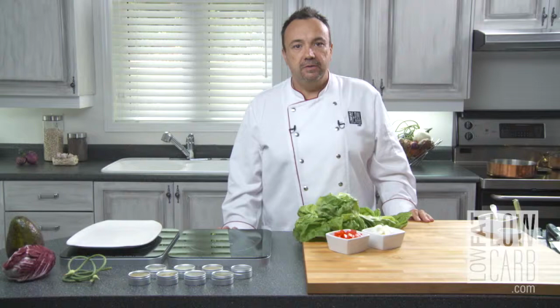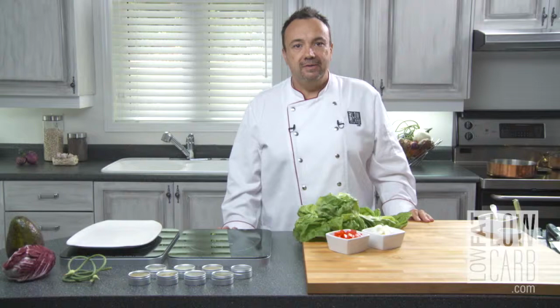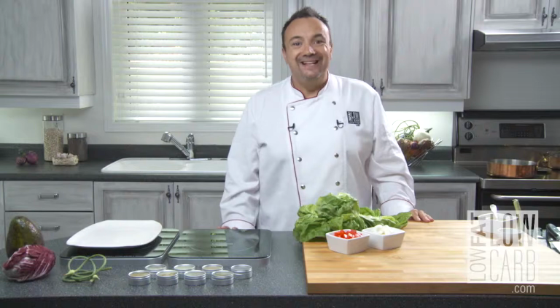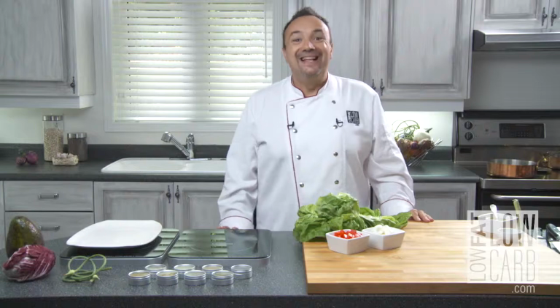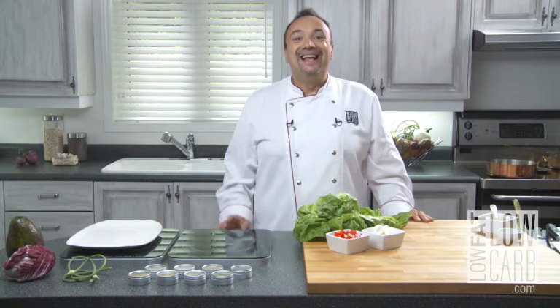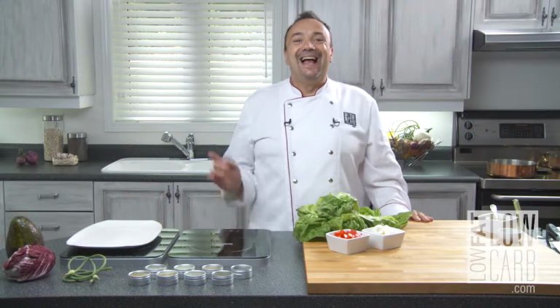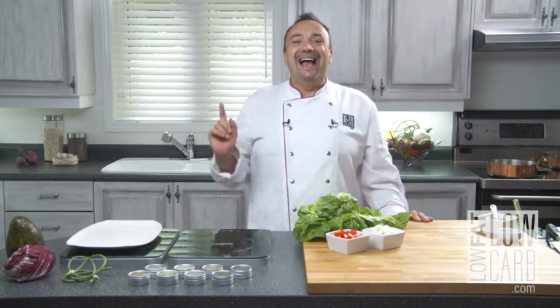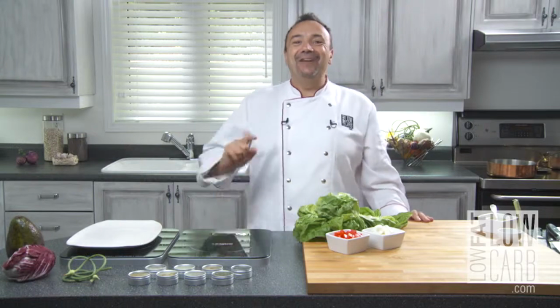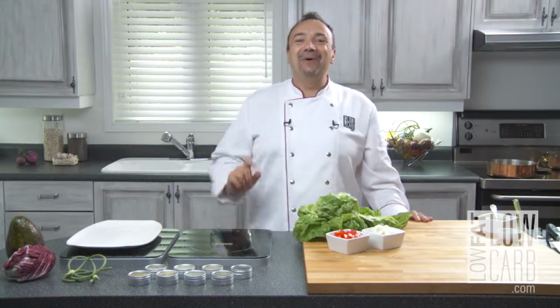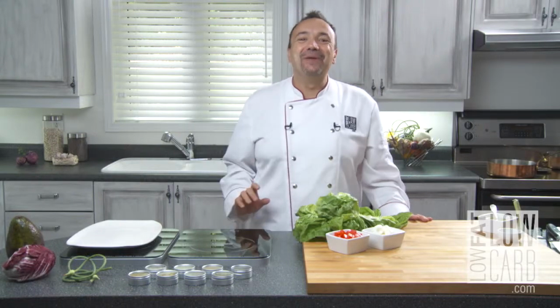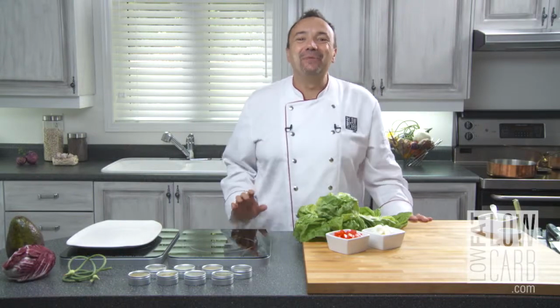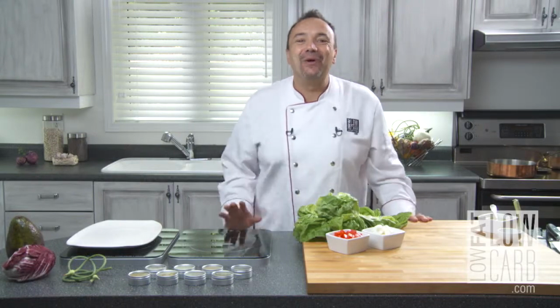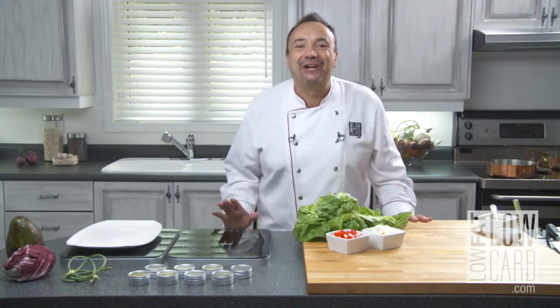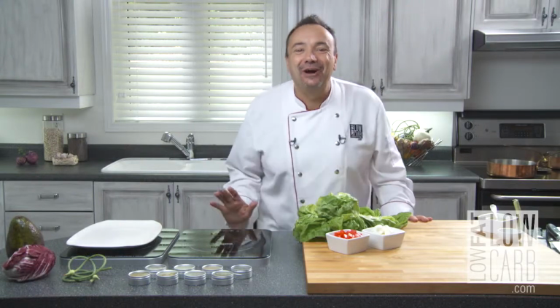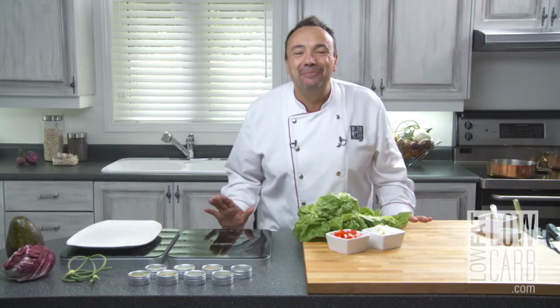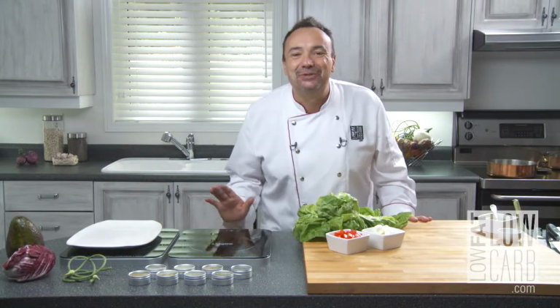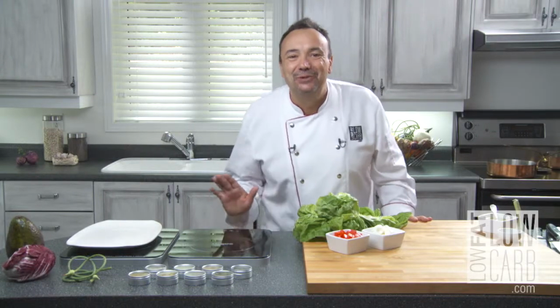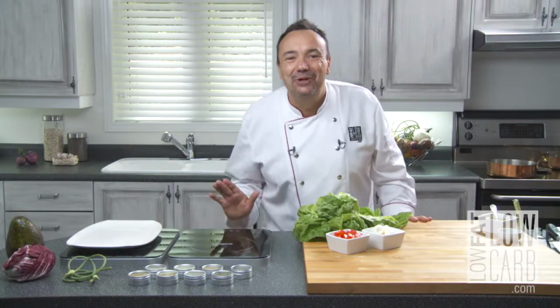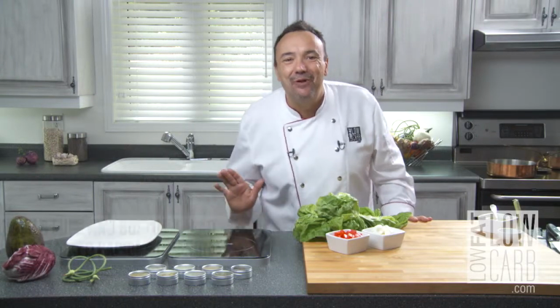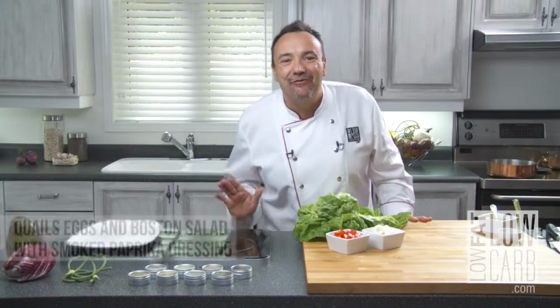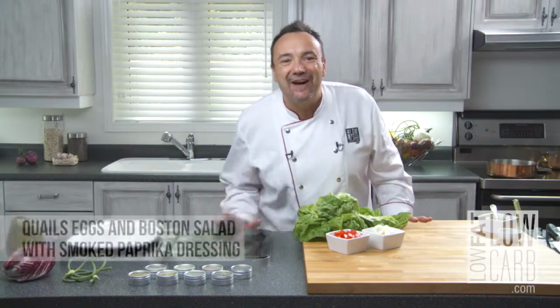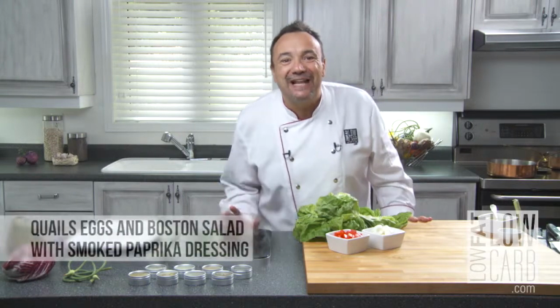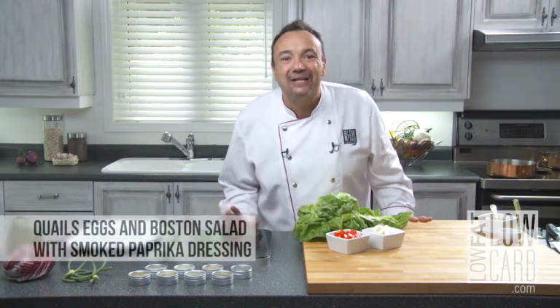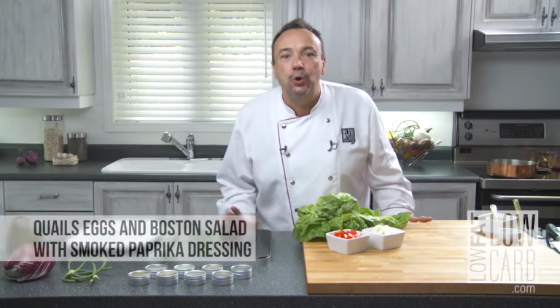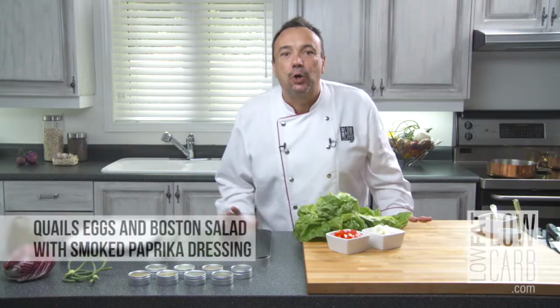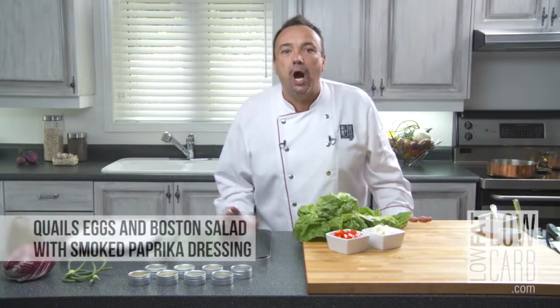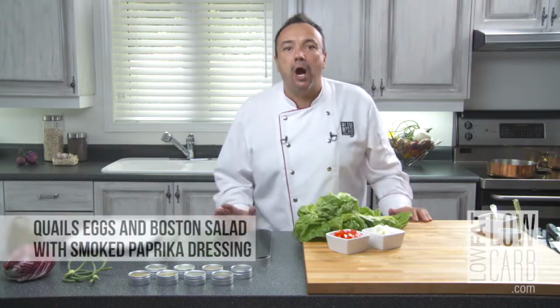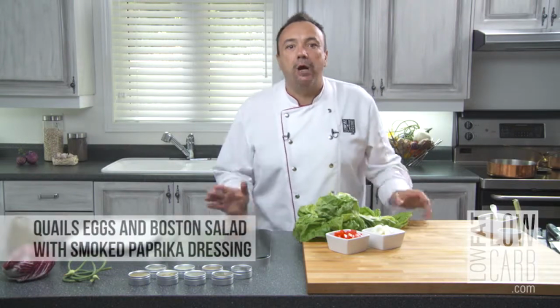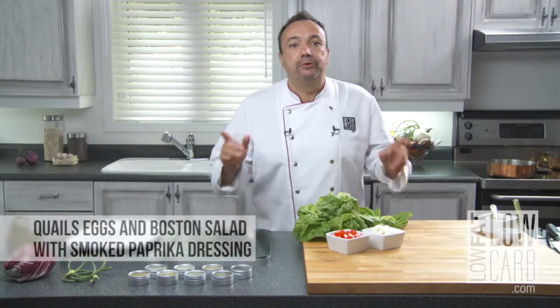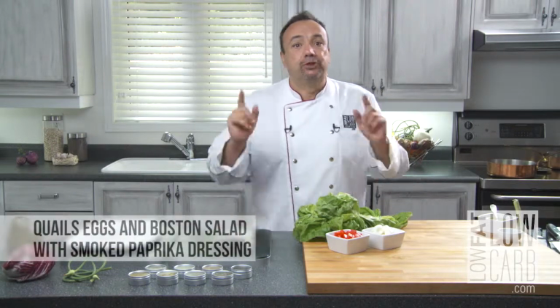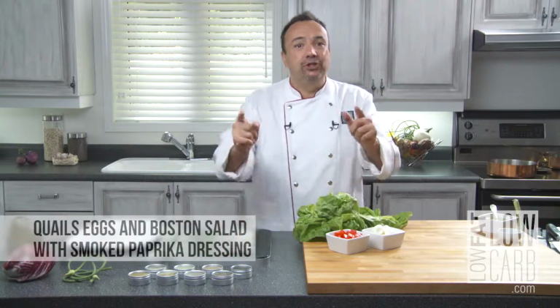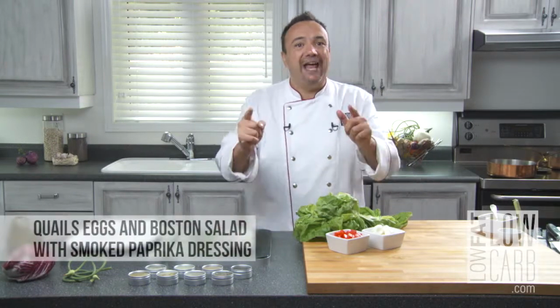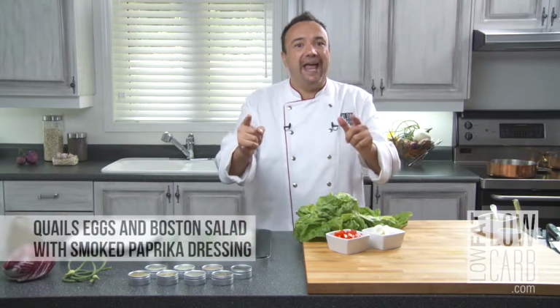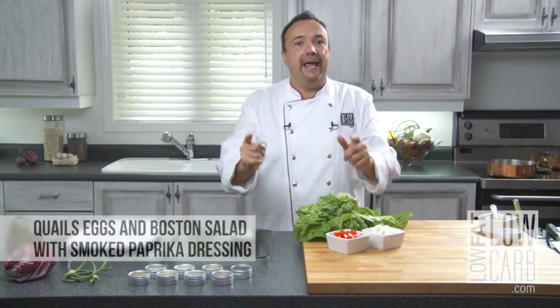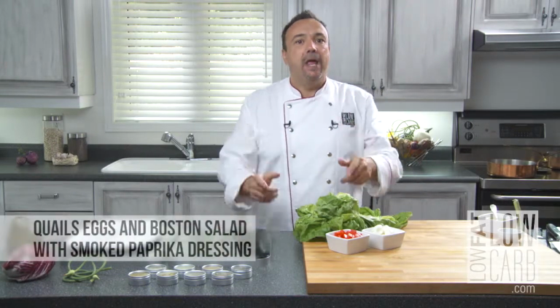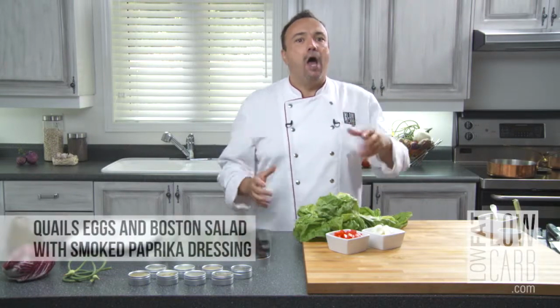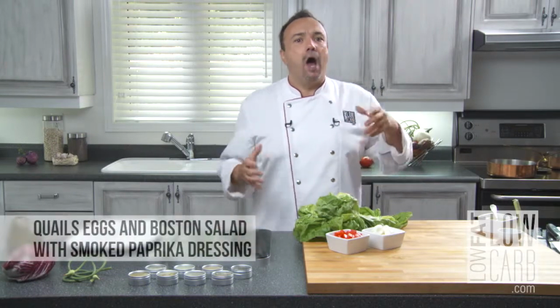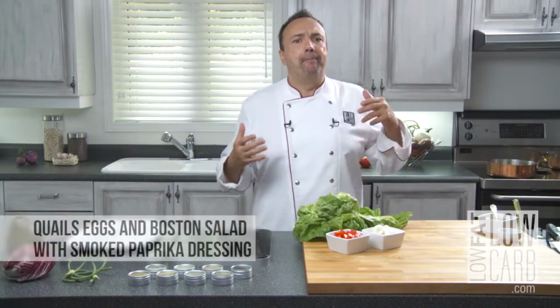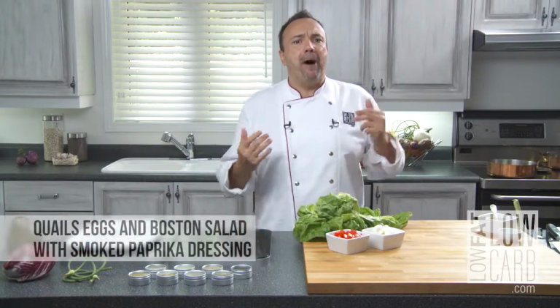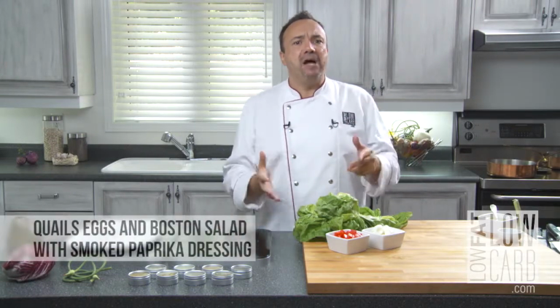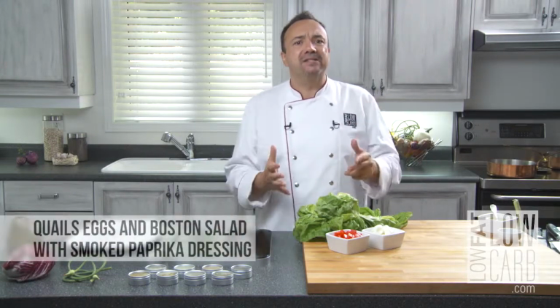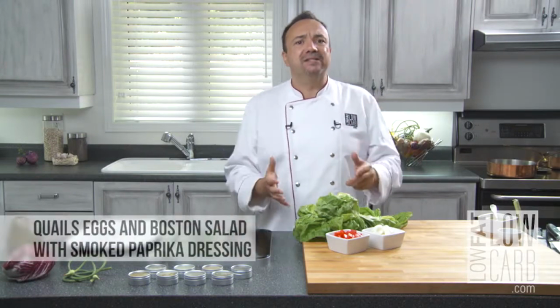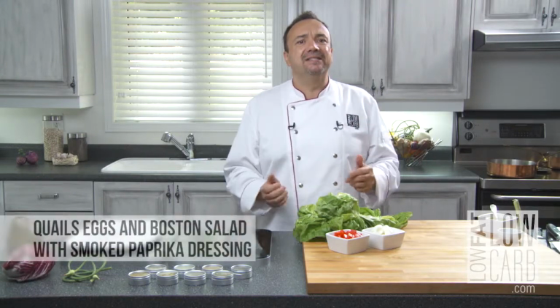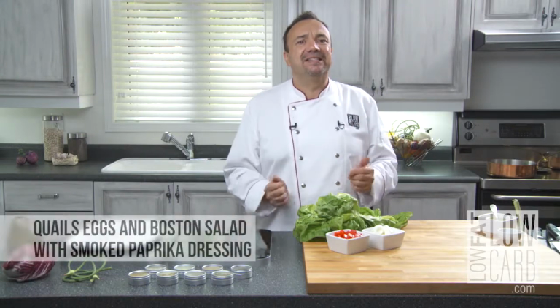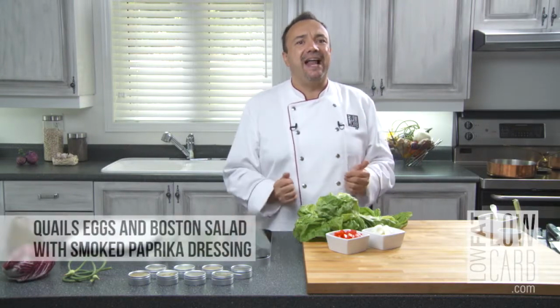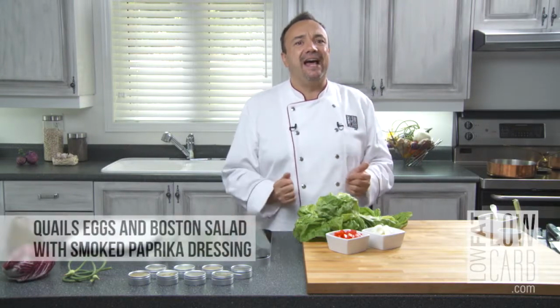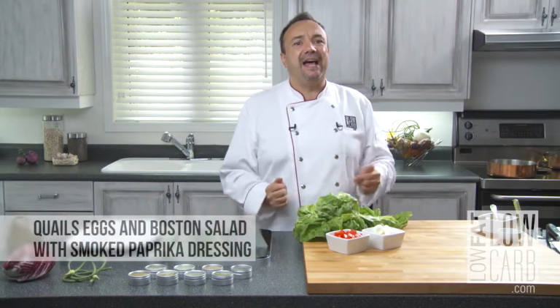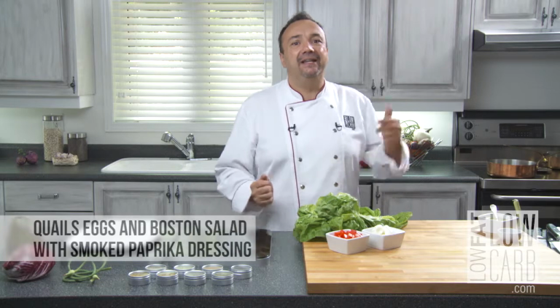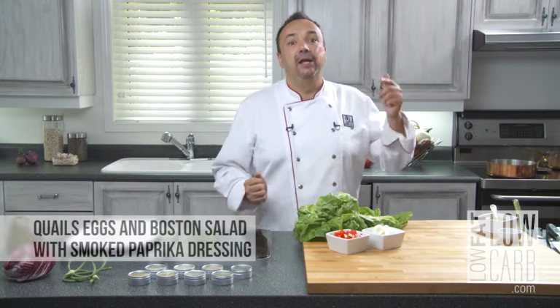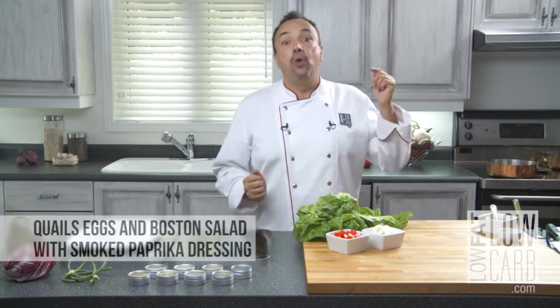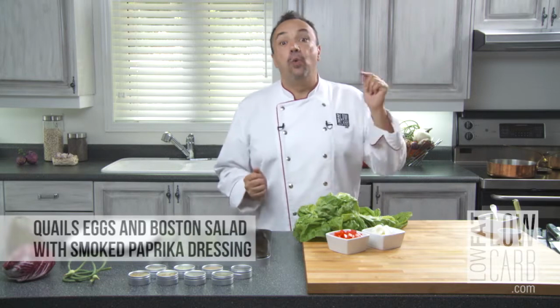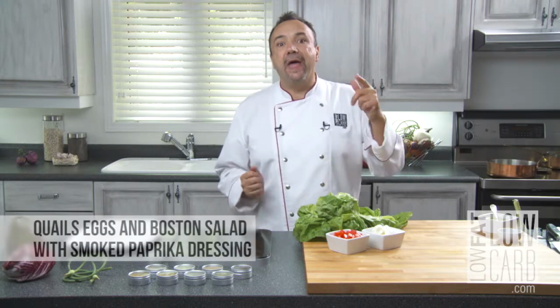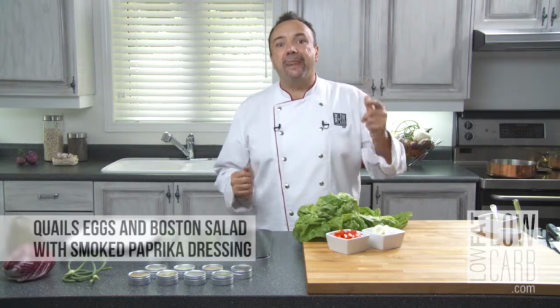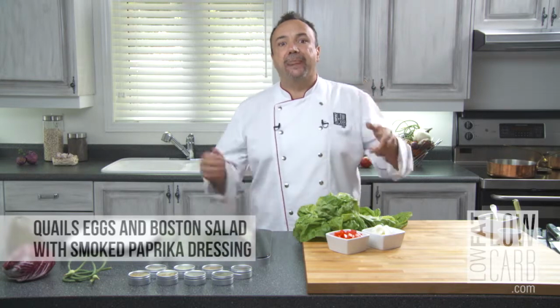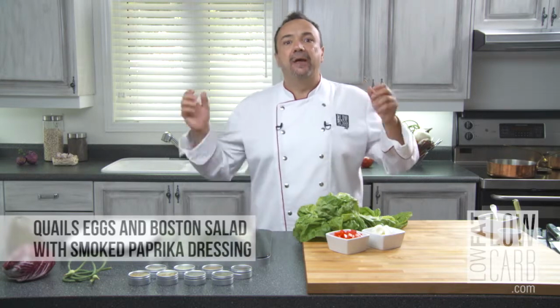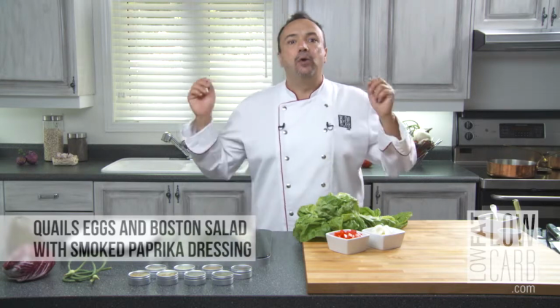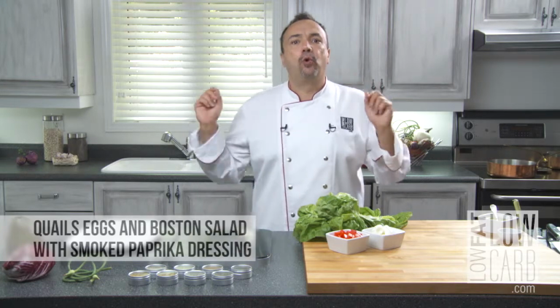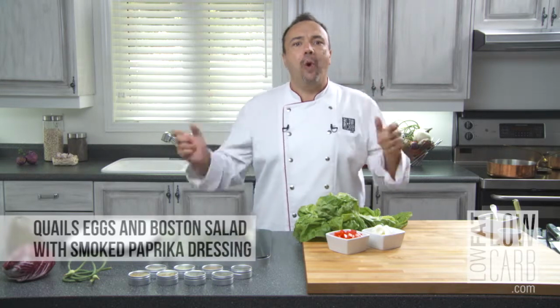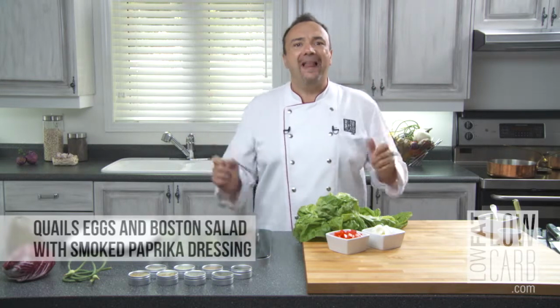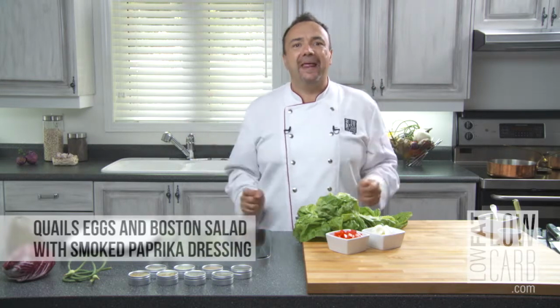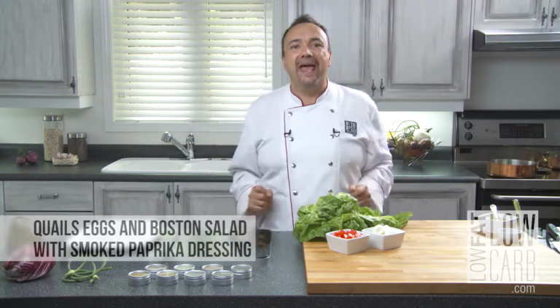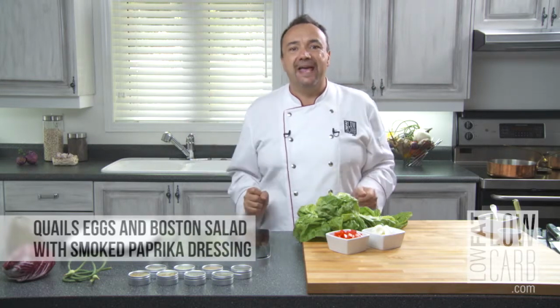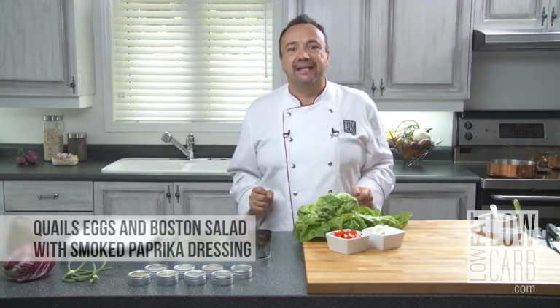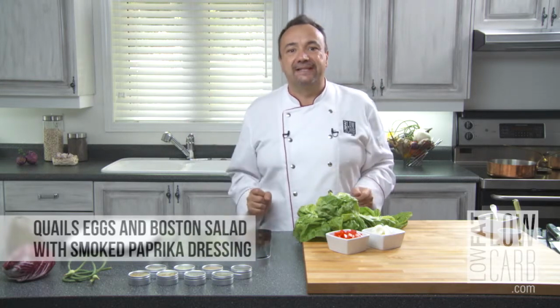Hello and welcome to Low Fat Low Carb. Today, a Boston salad with quail eggs.